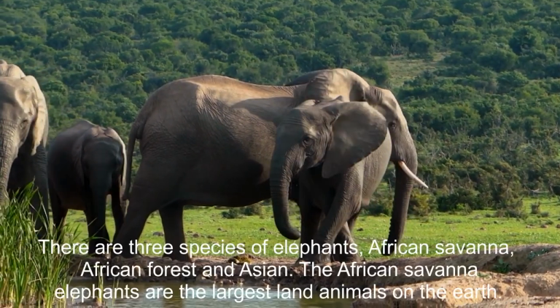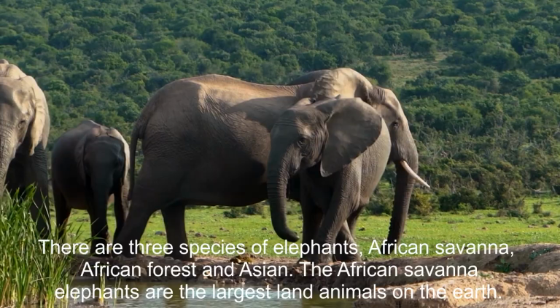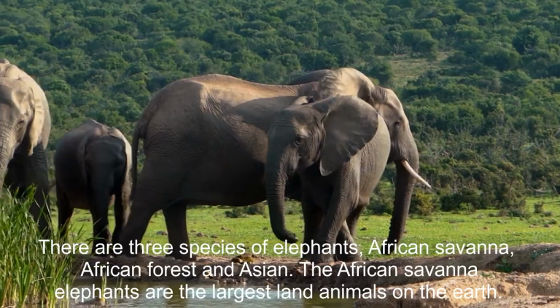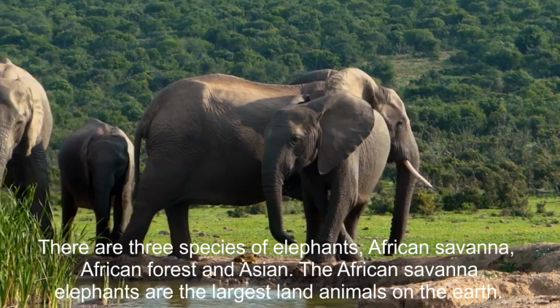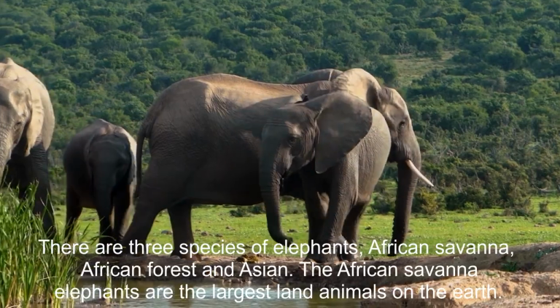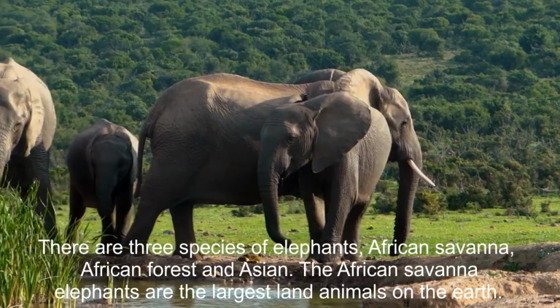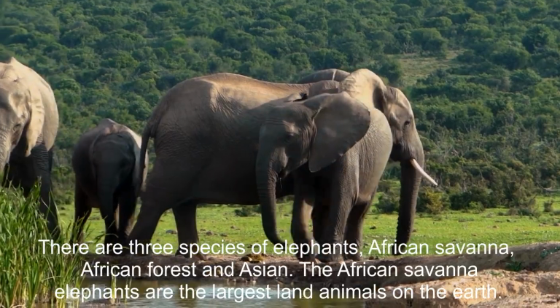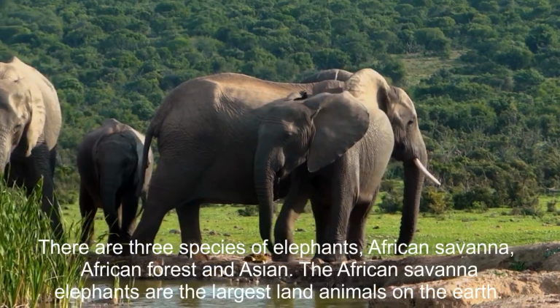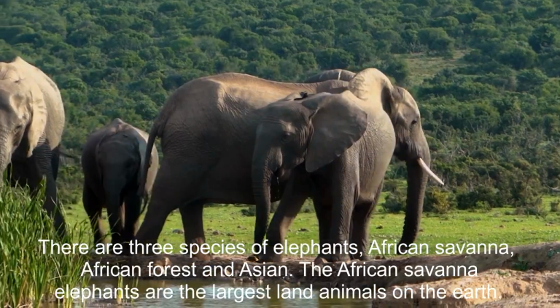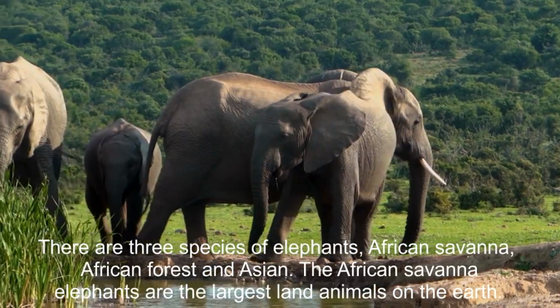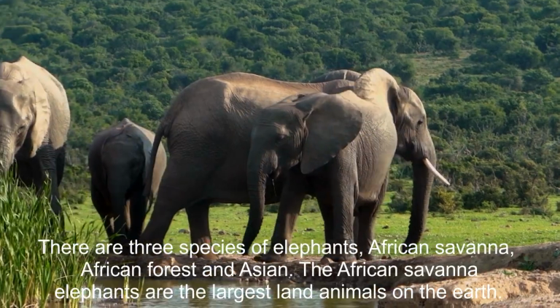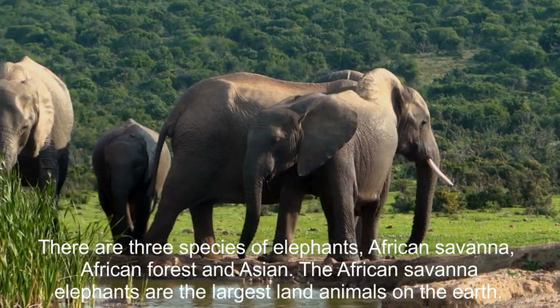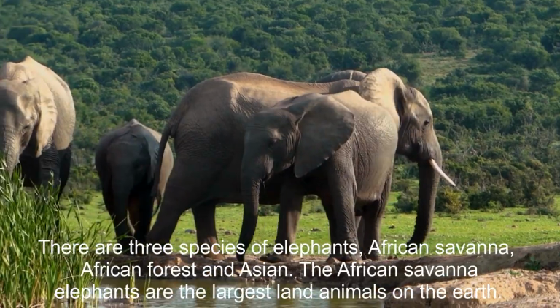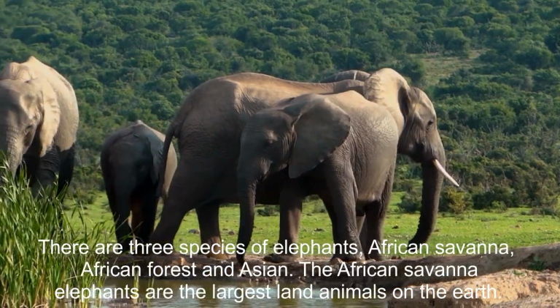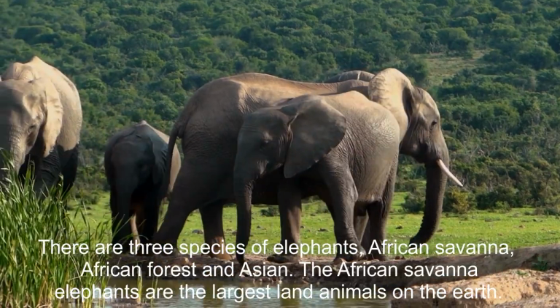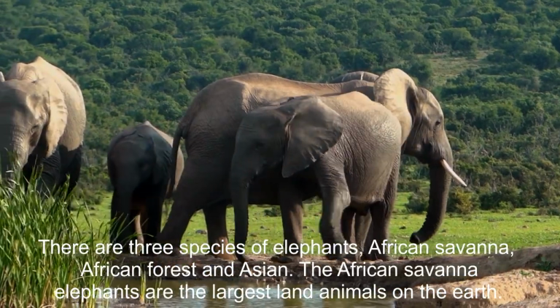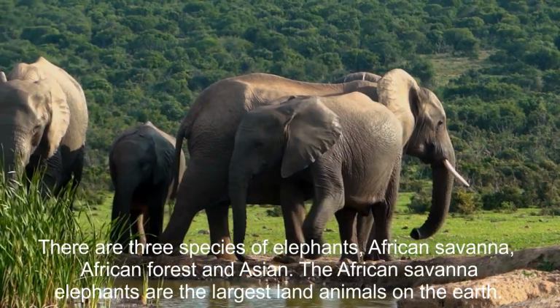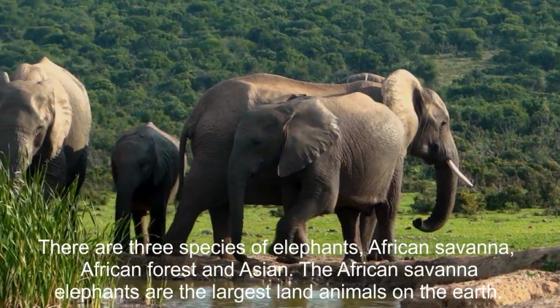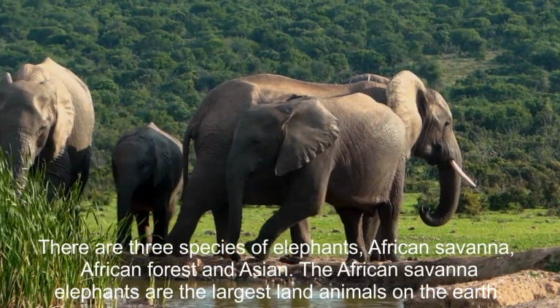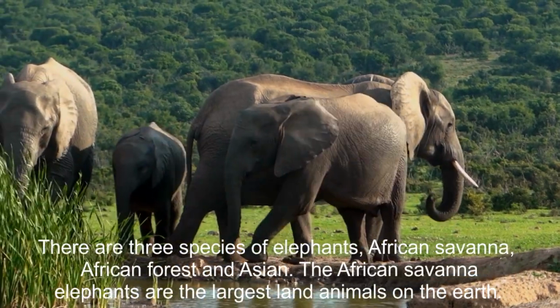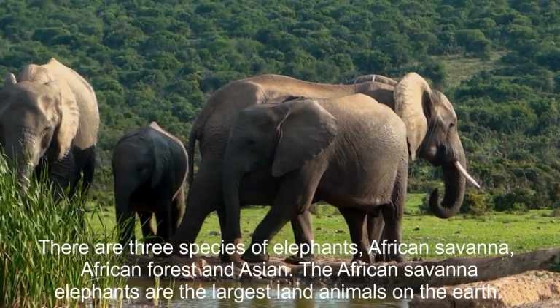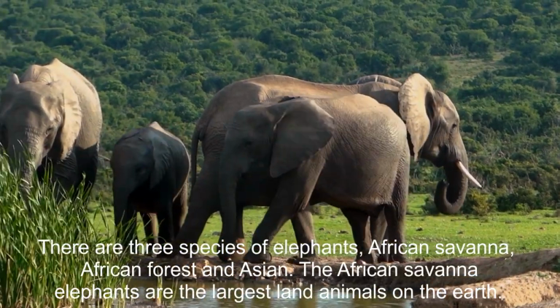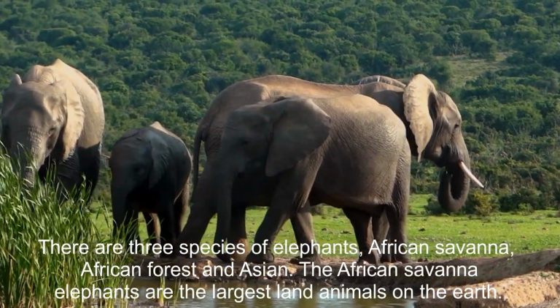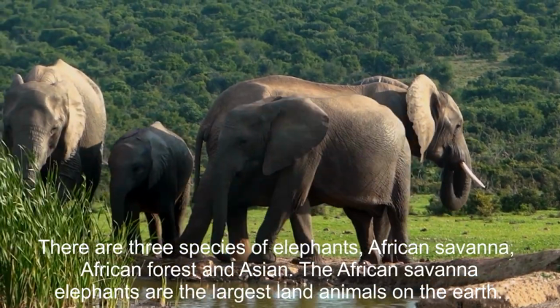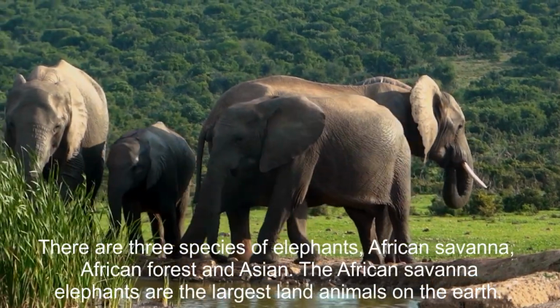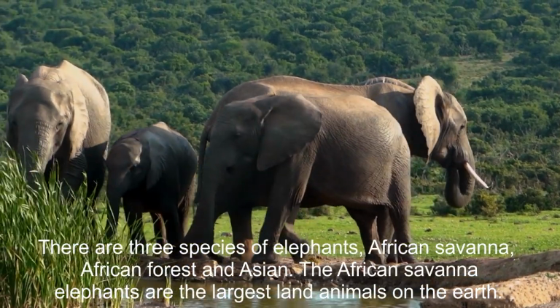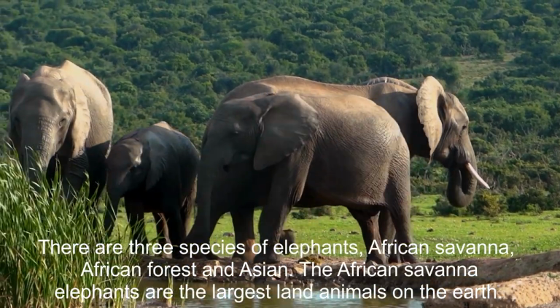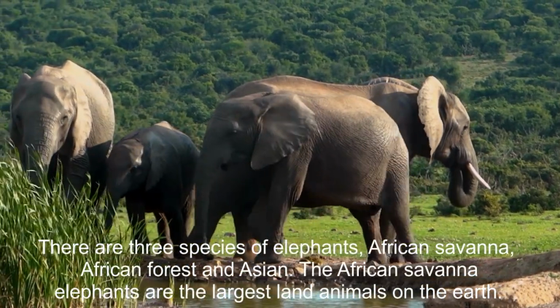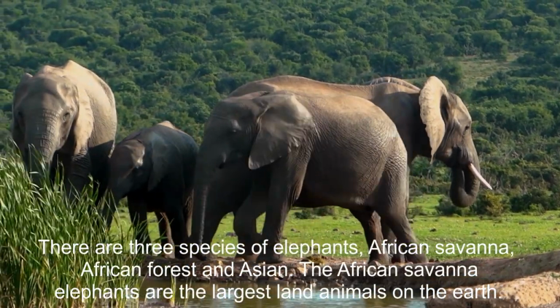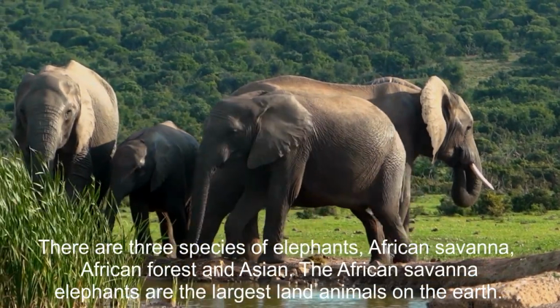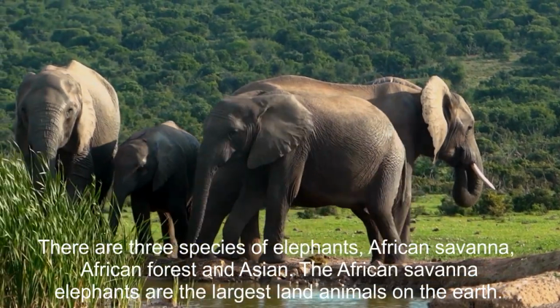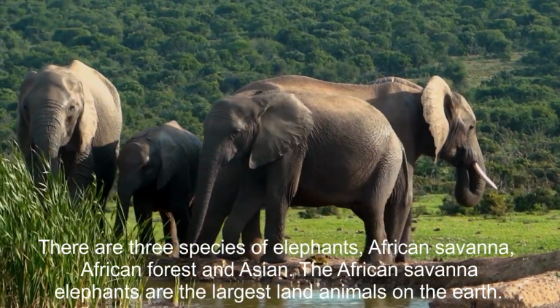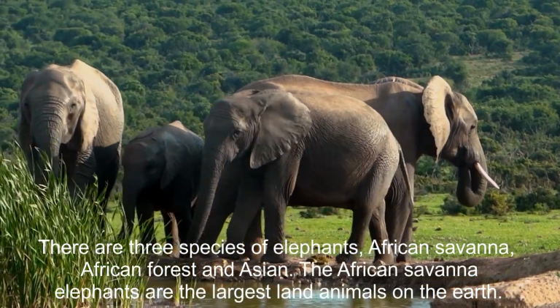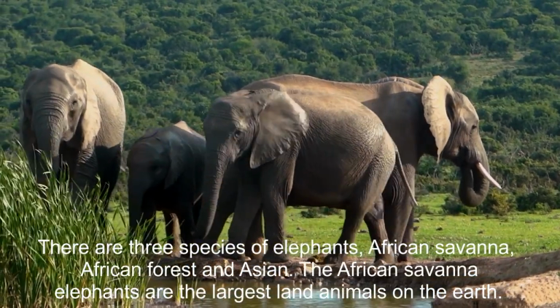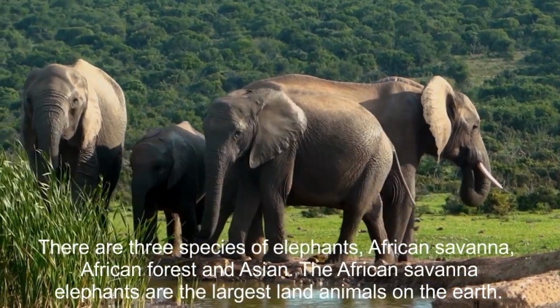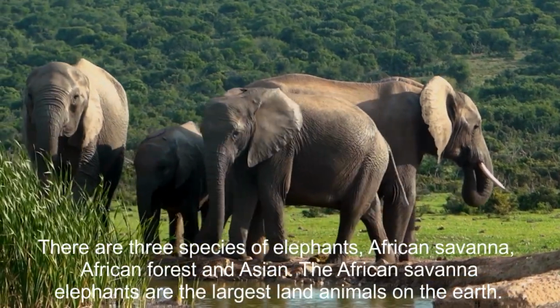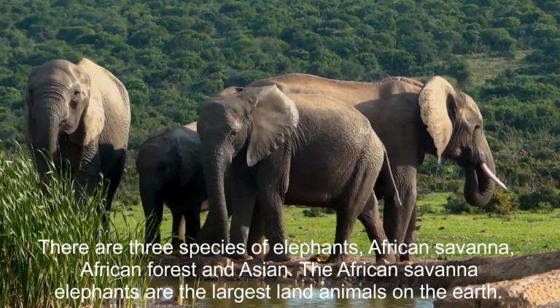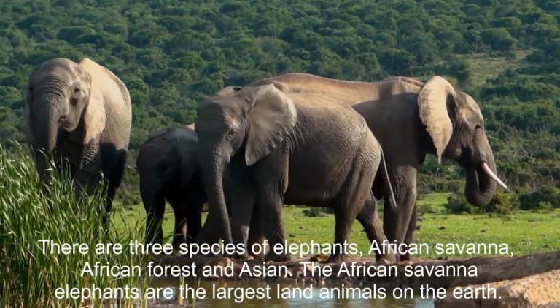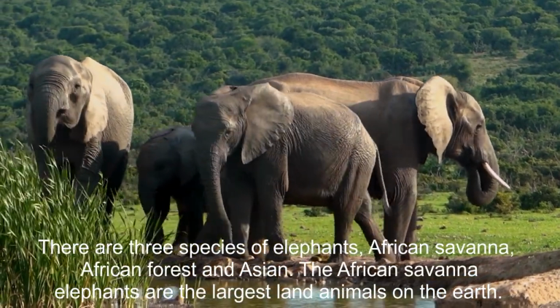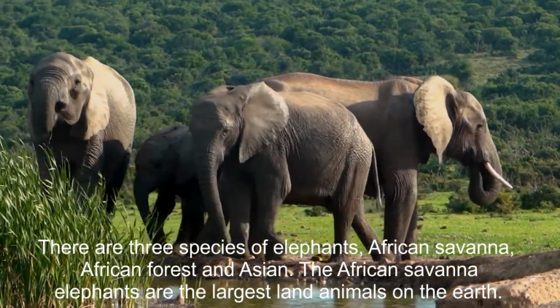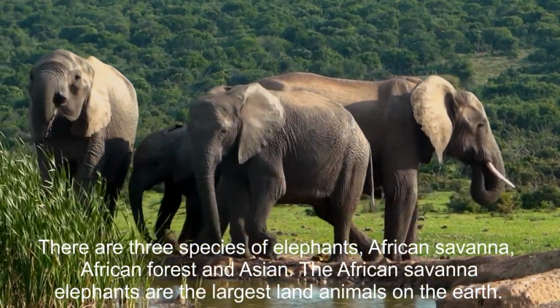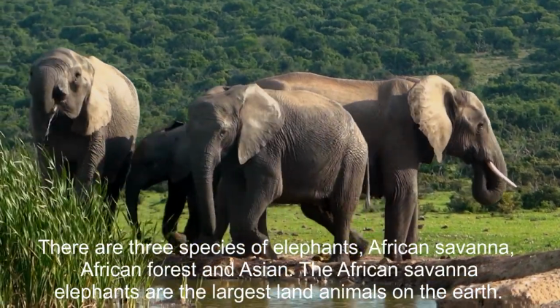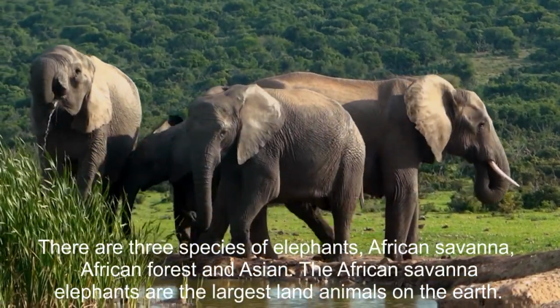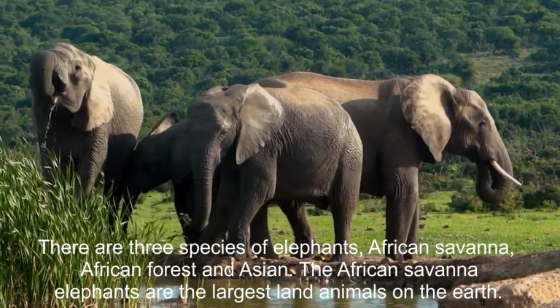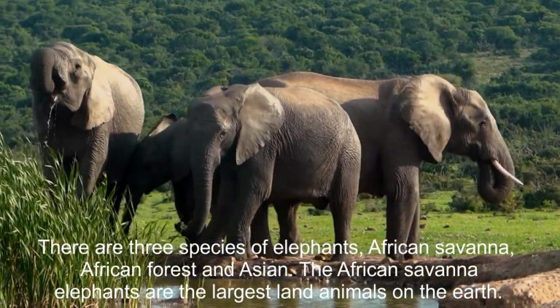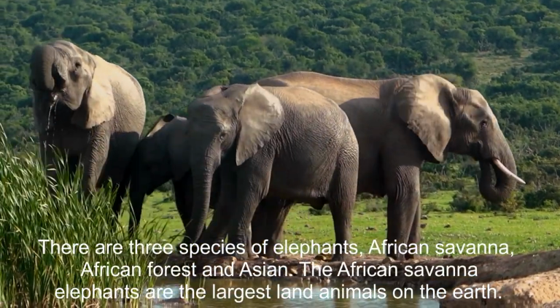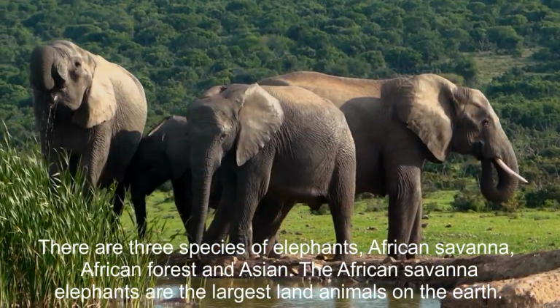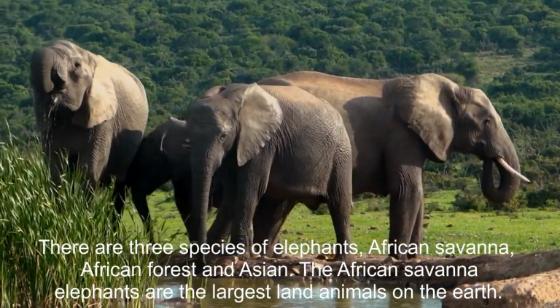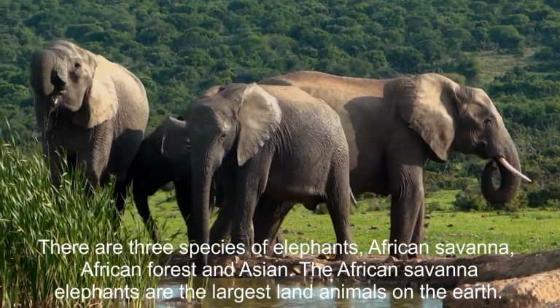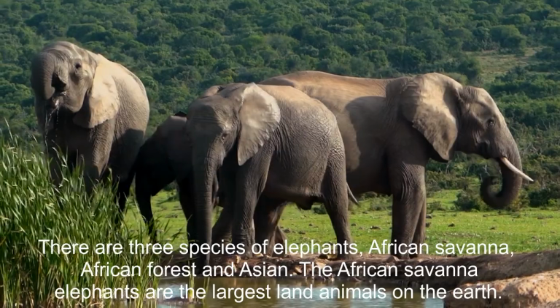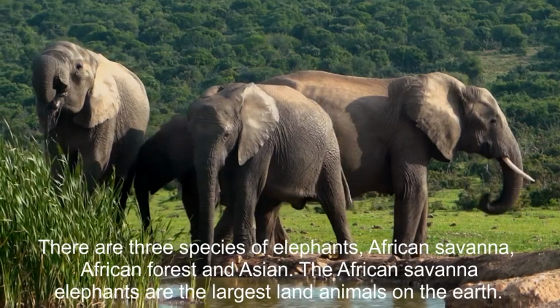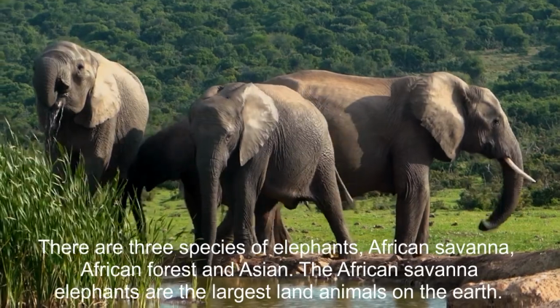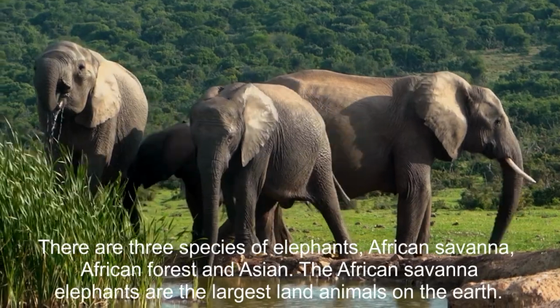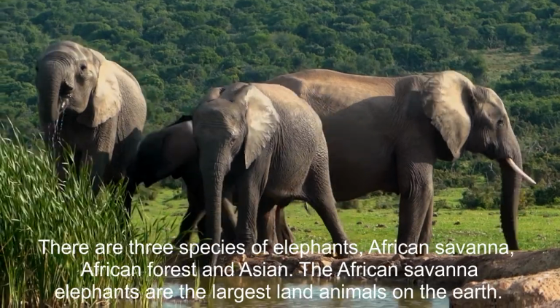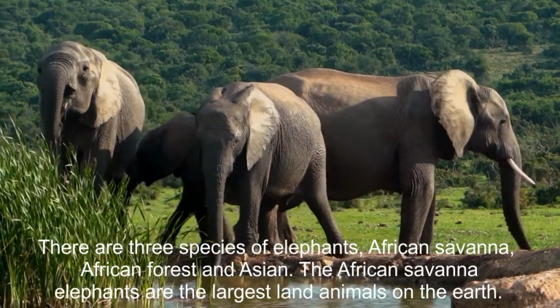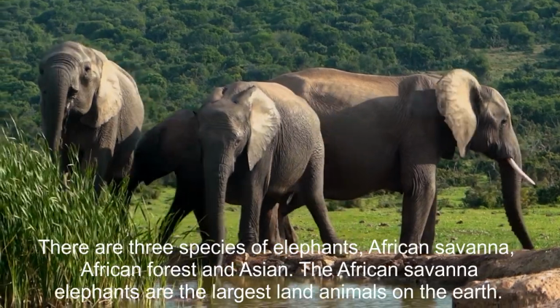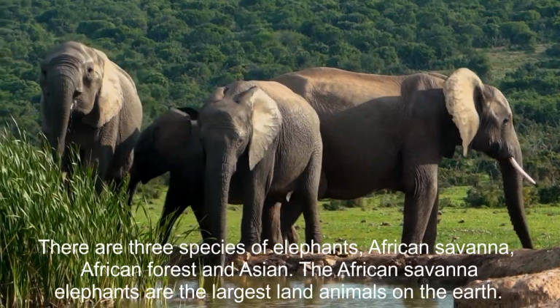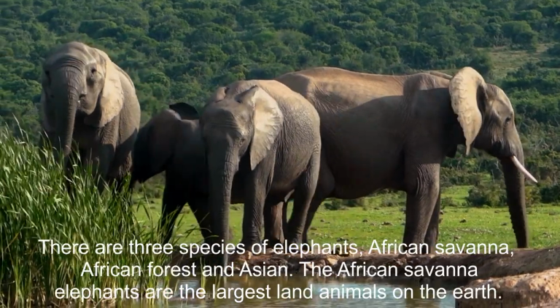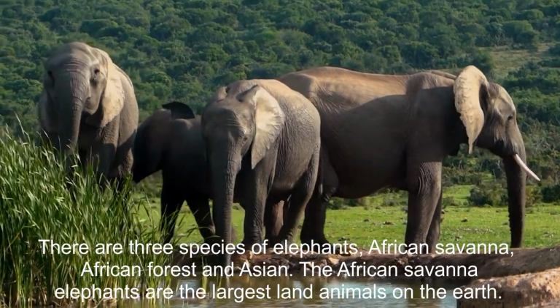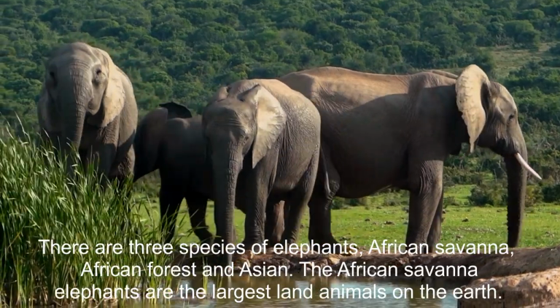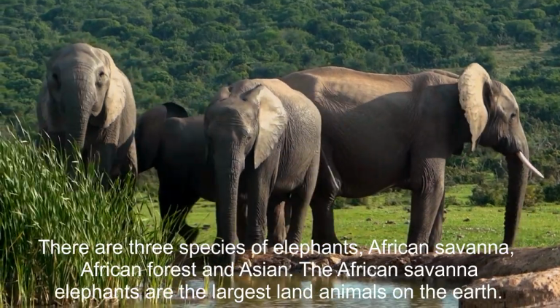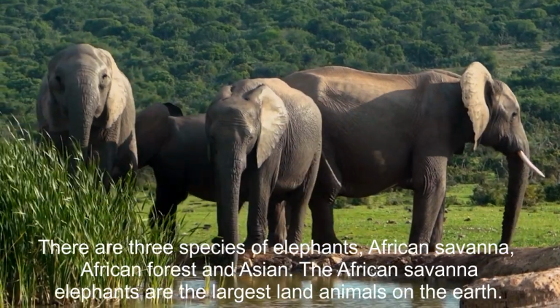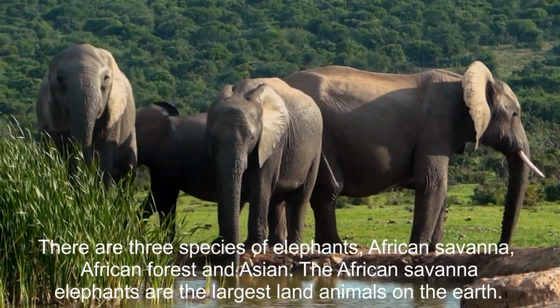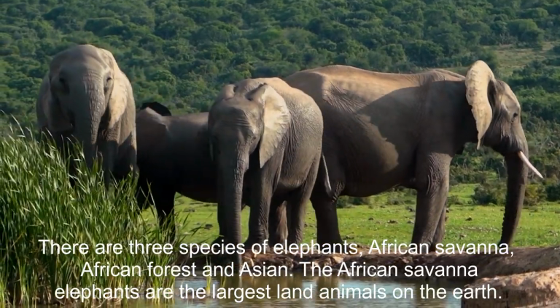There are three species of elephants: African savanna, African forest, and Asian.